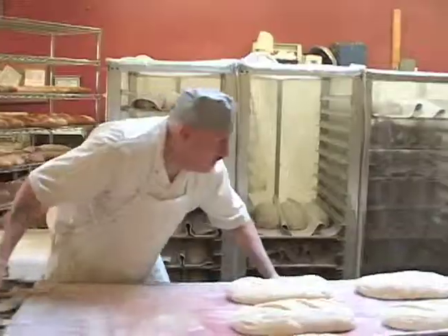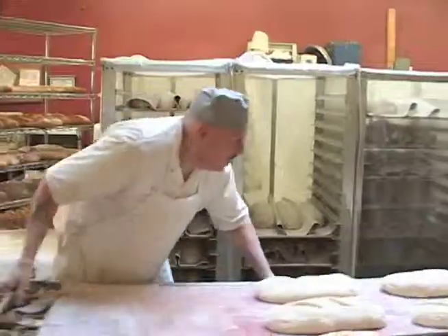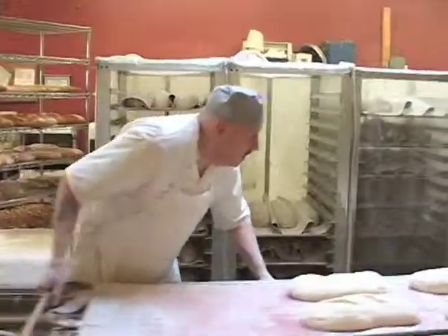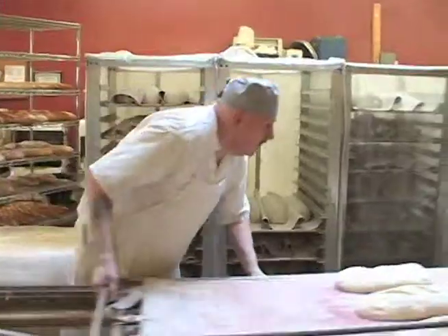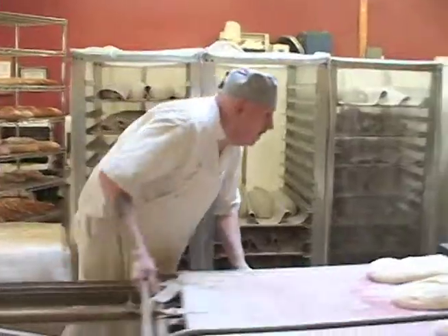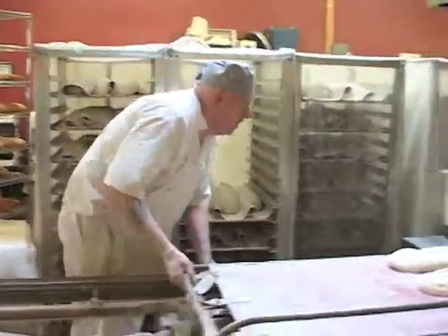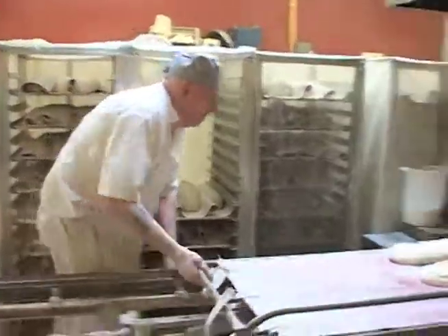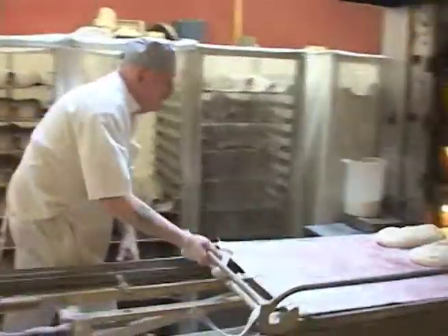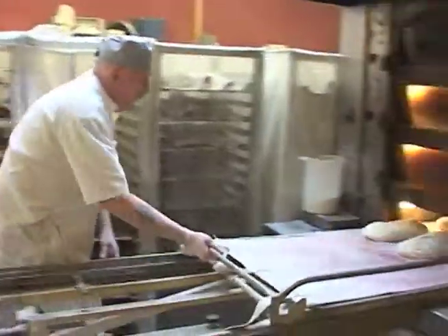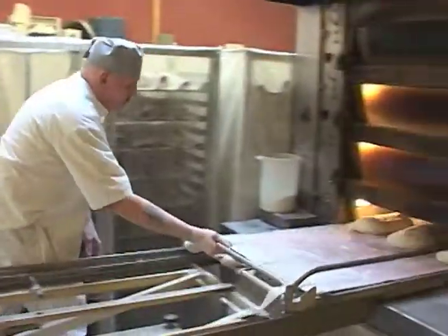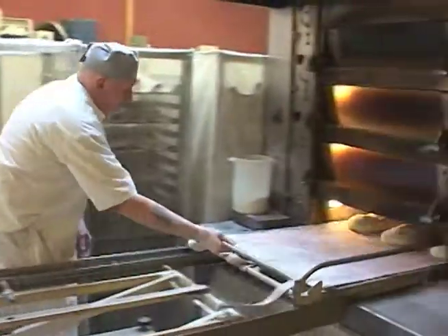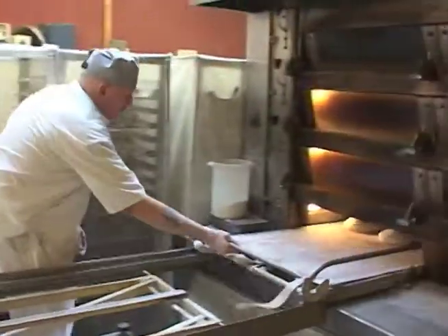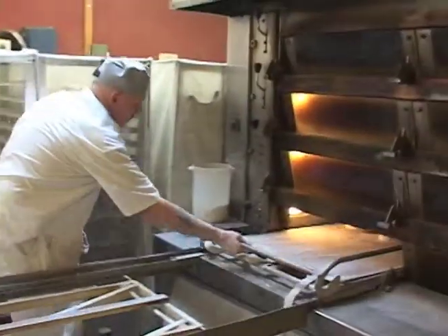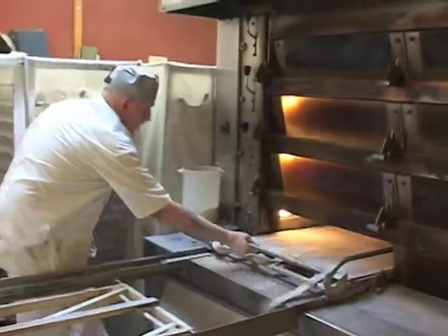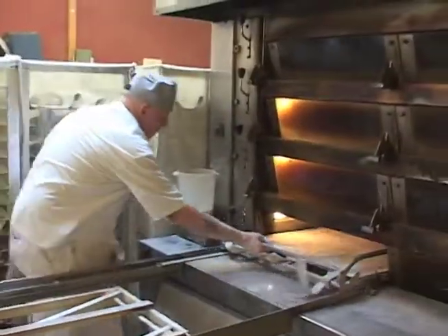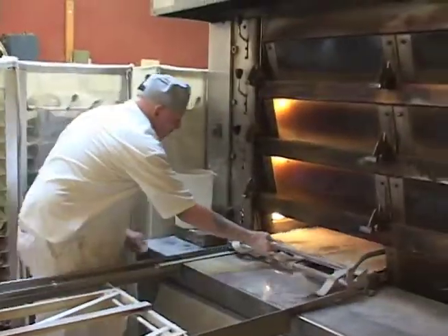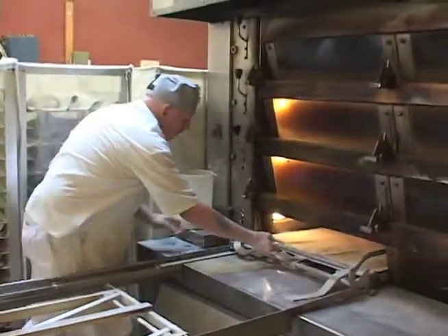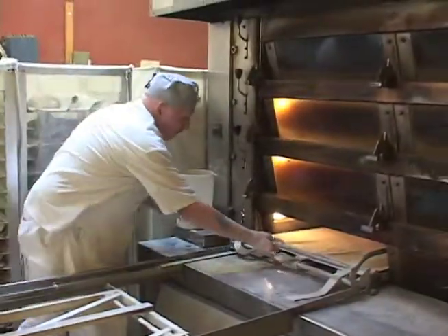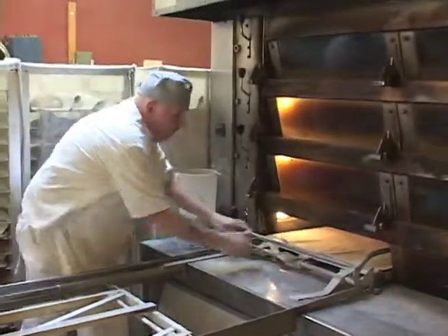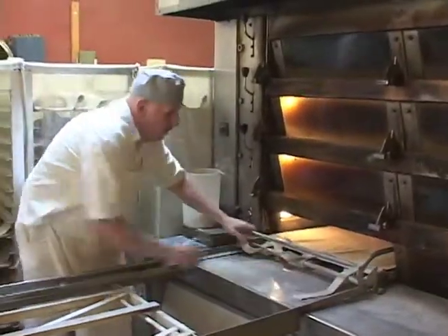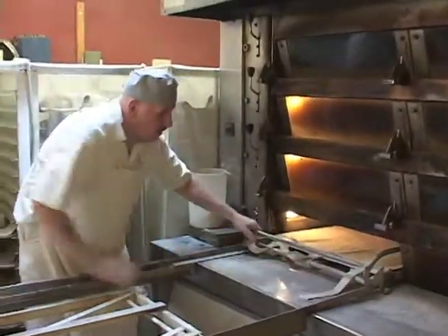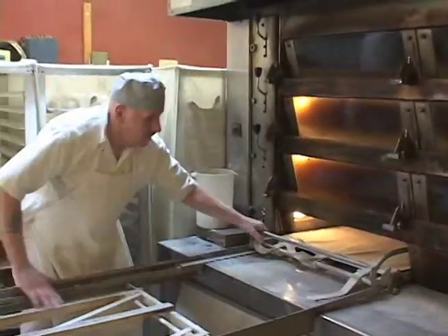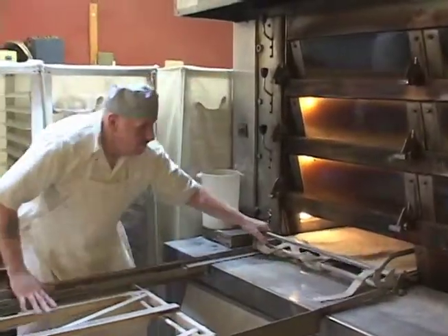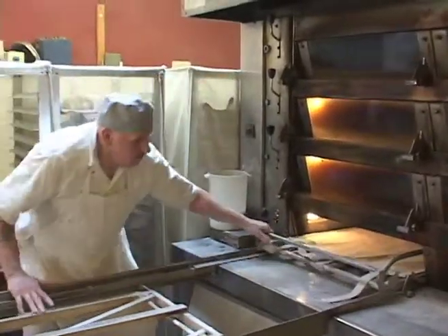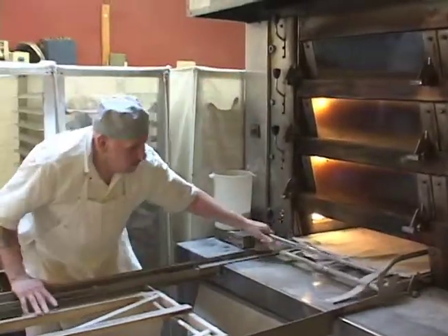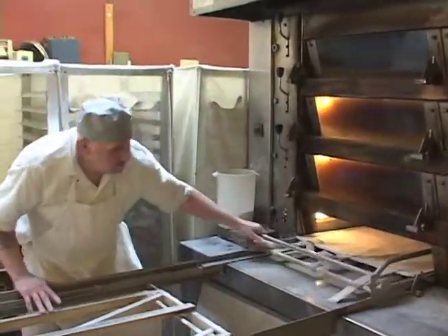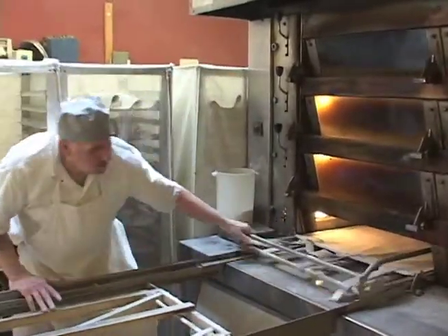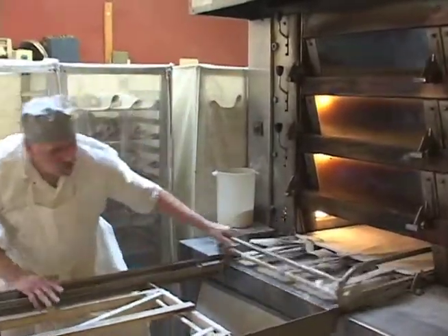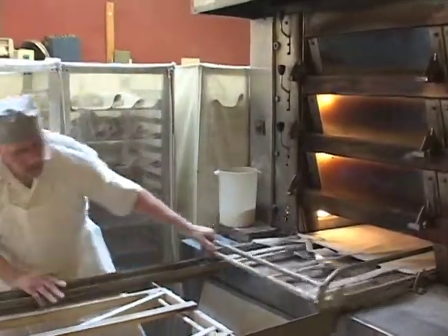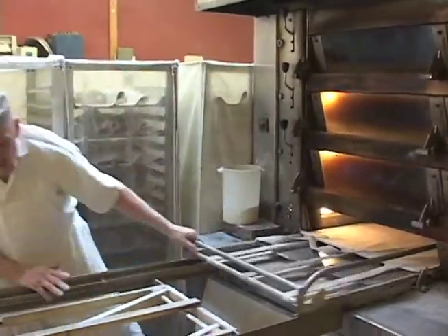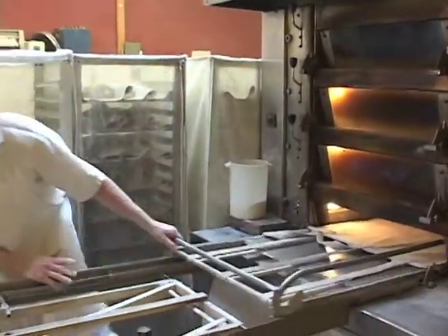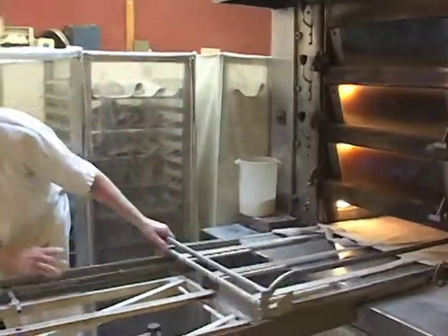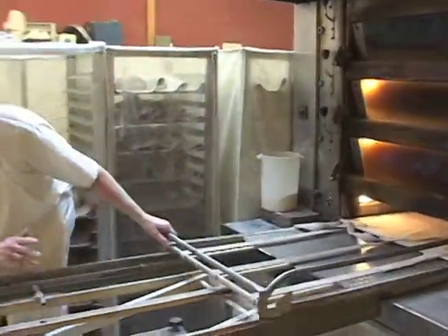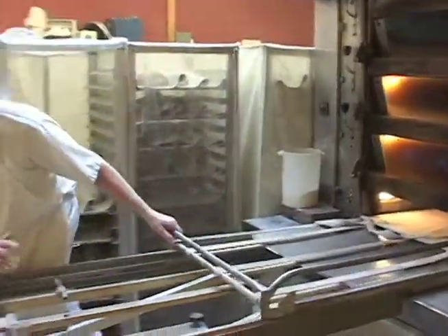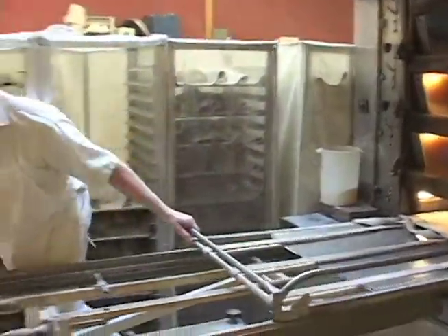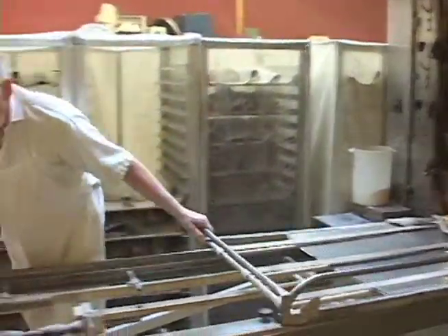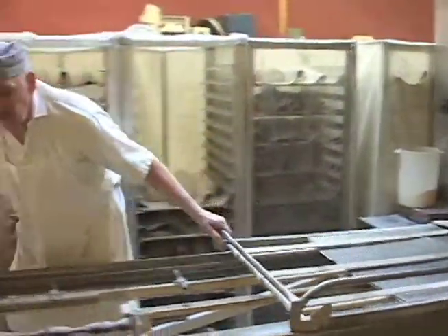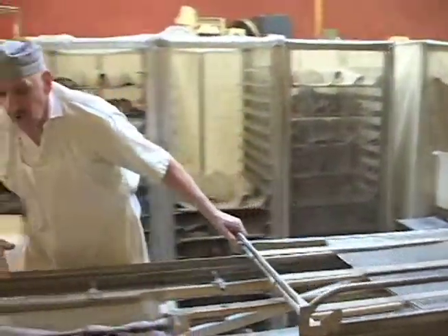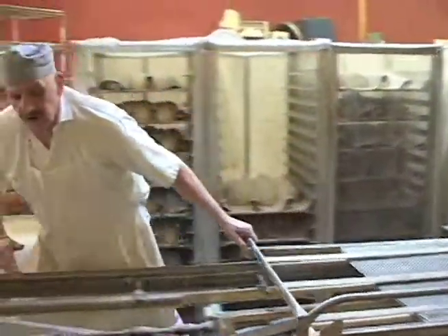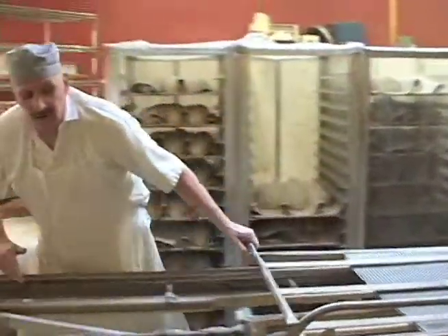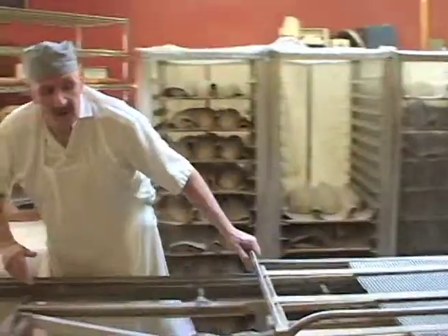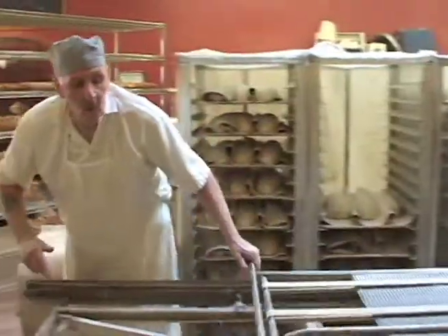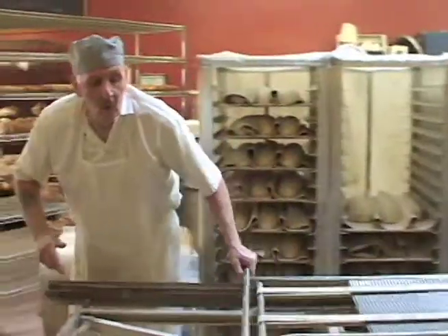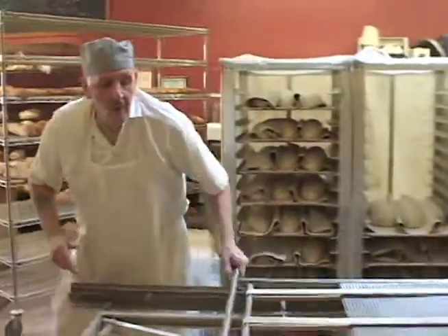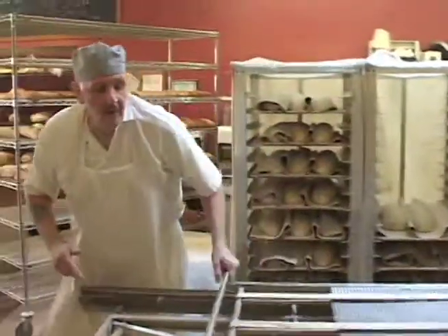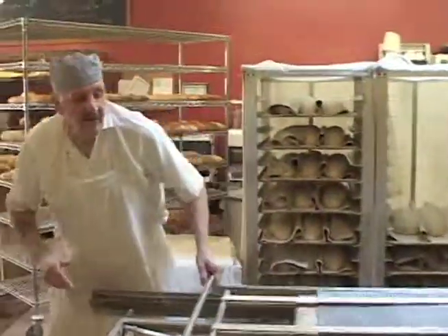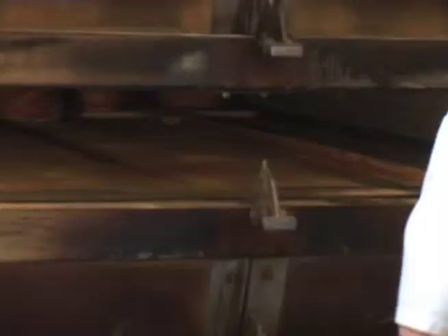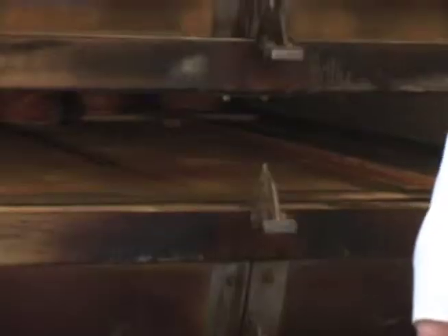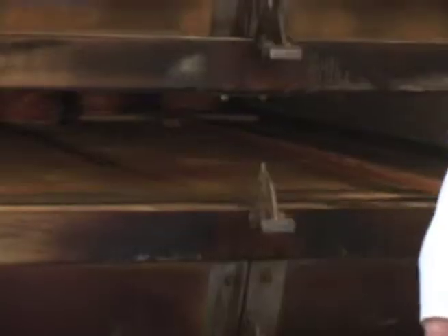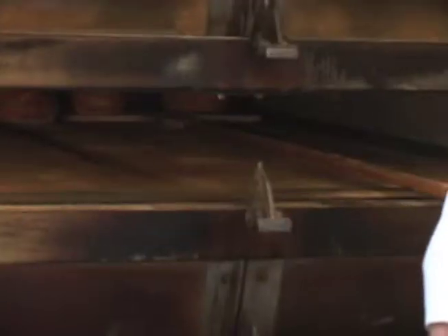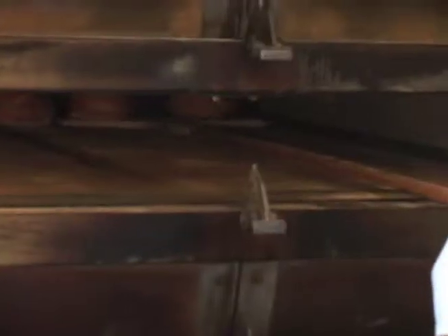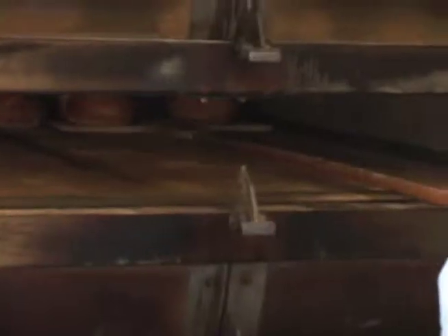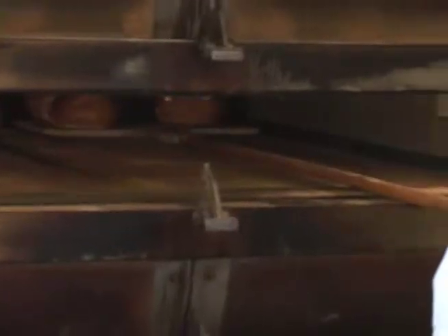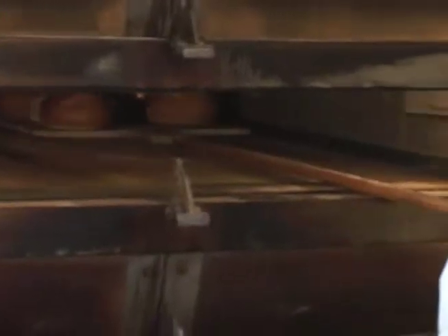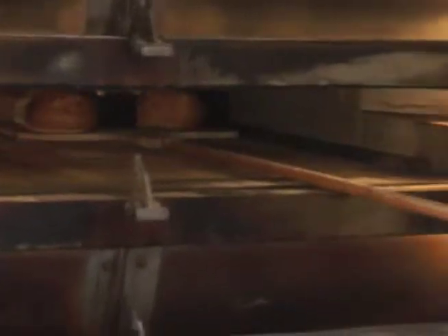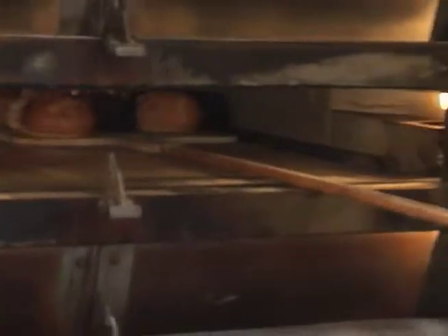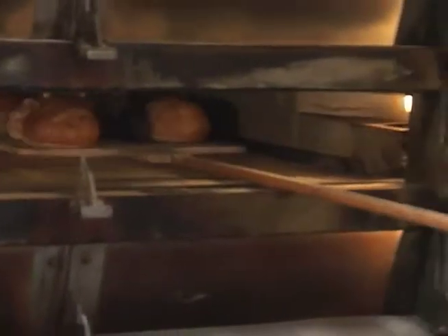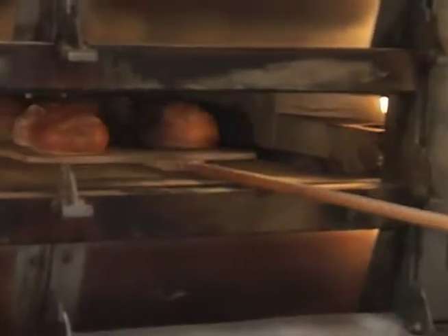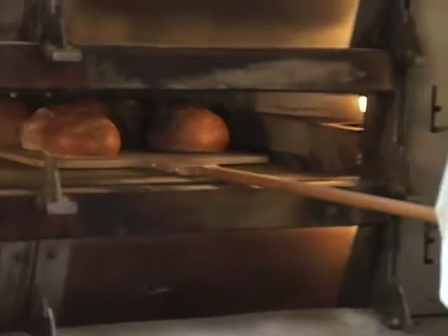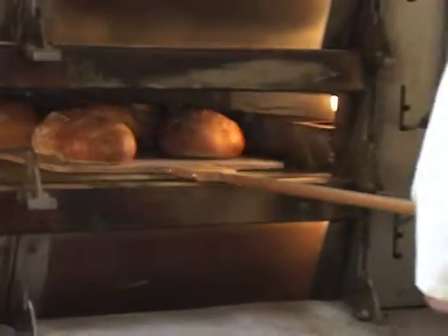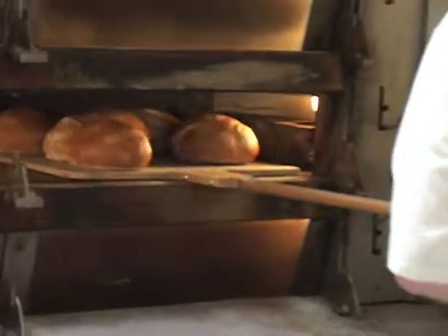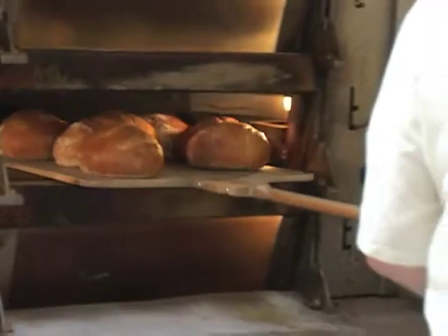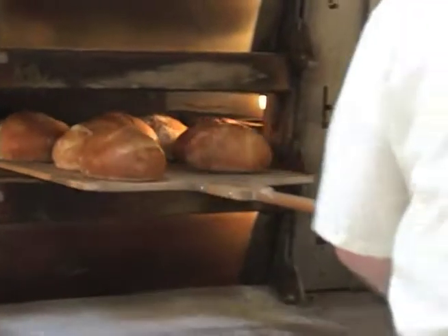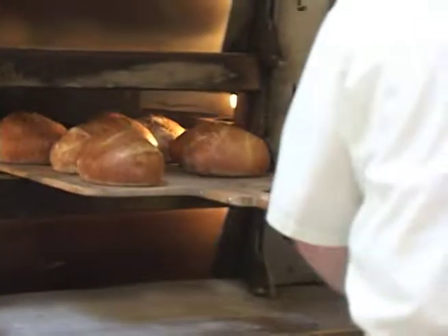This is our largest bread oven — this is where the majority of our bread gets baked. We have people baking 24 hours a day, 7 days a week.